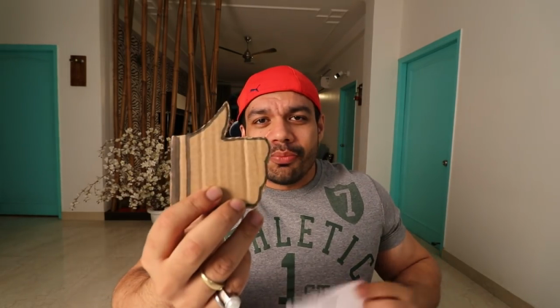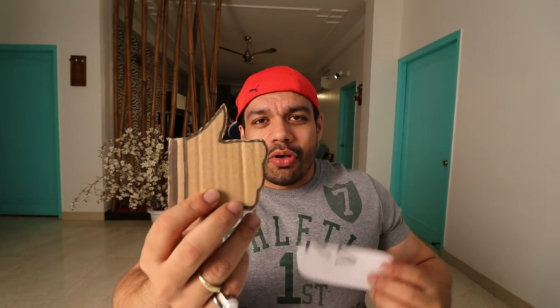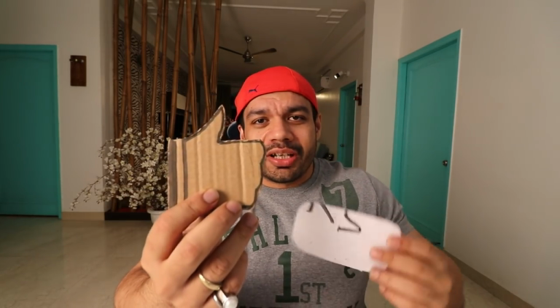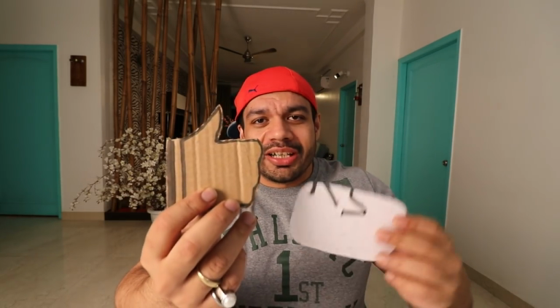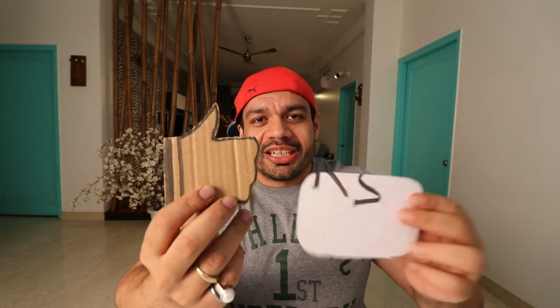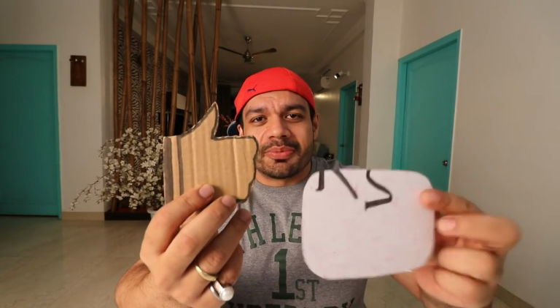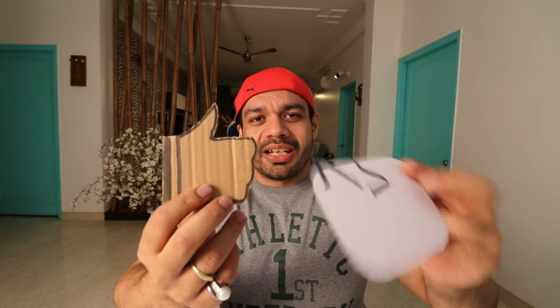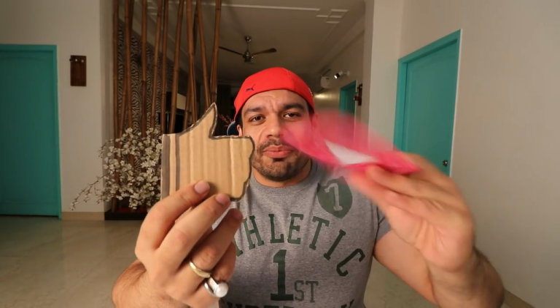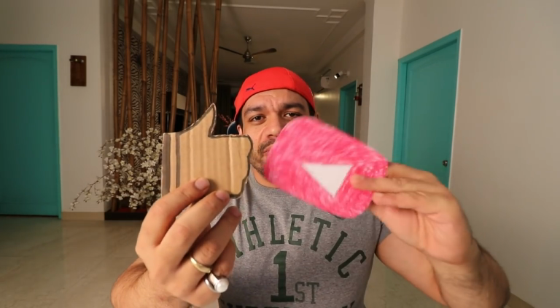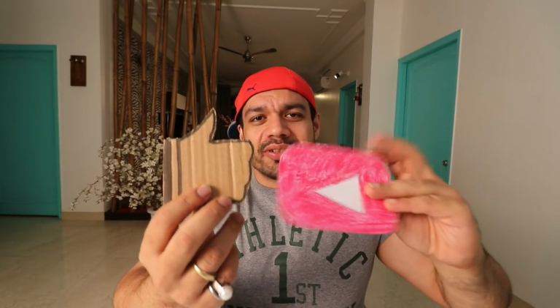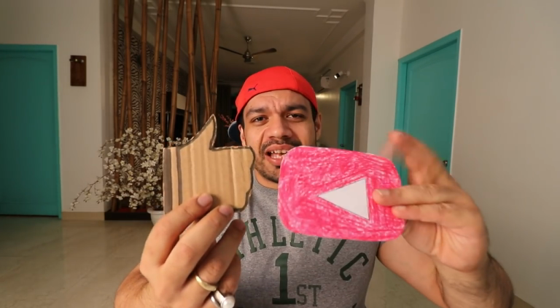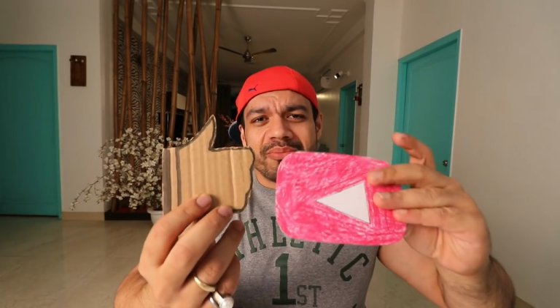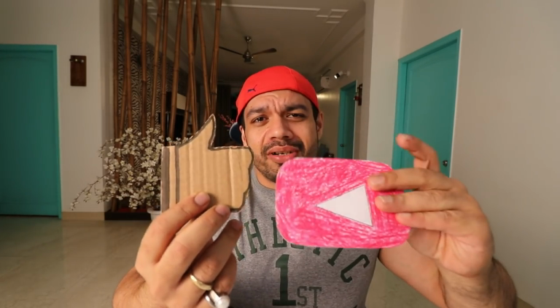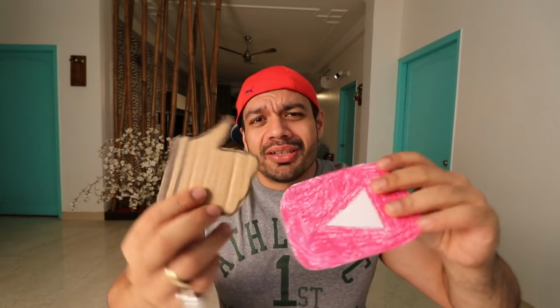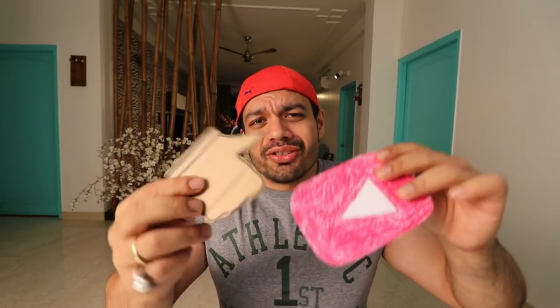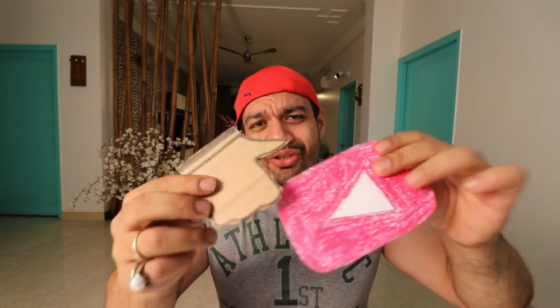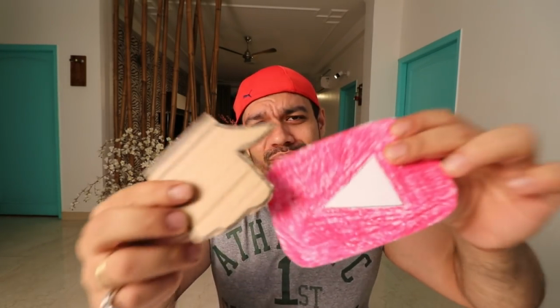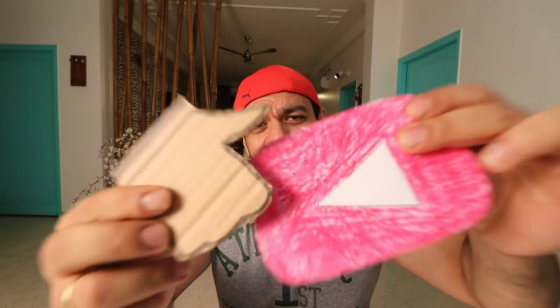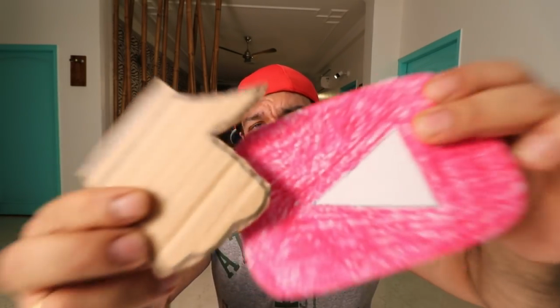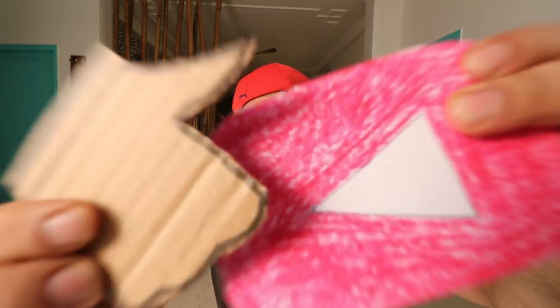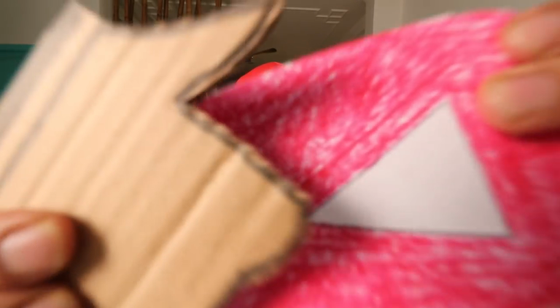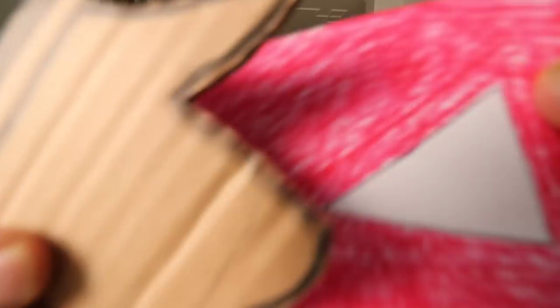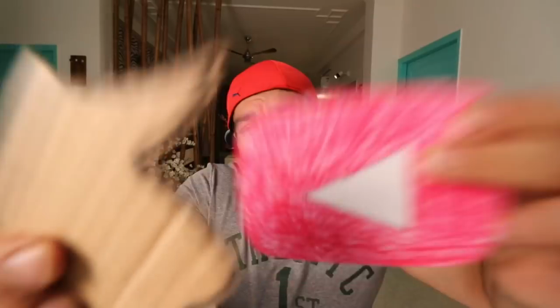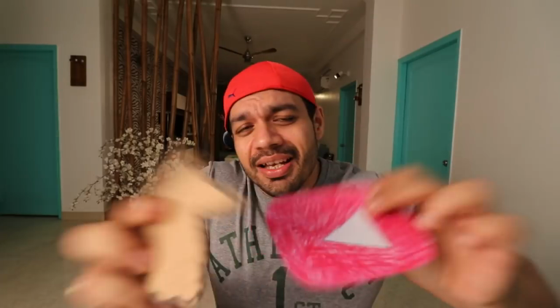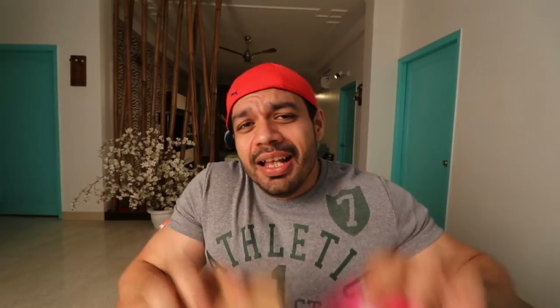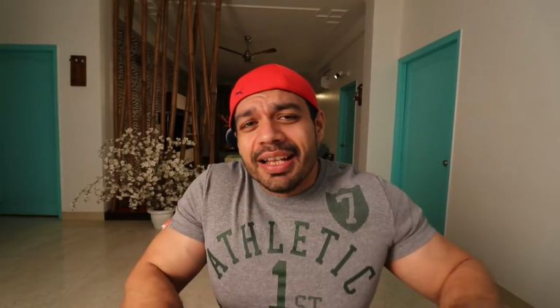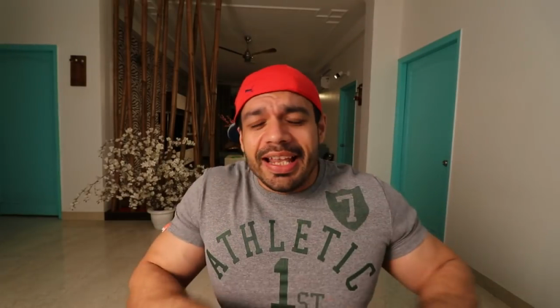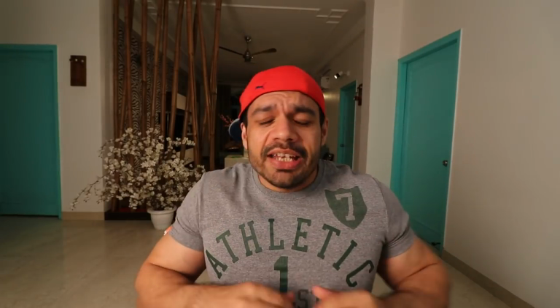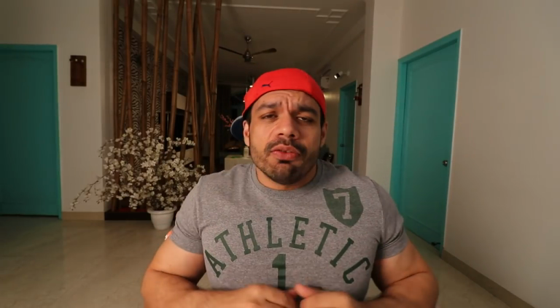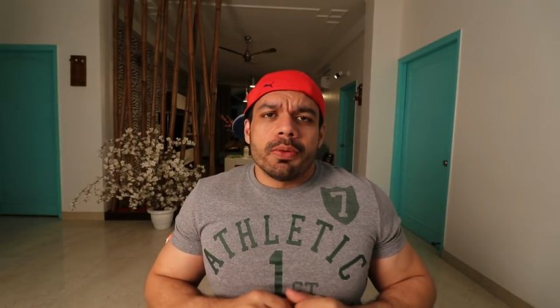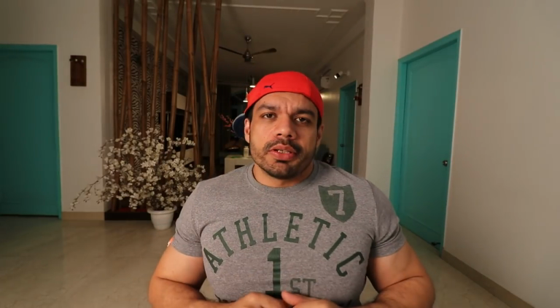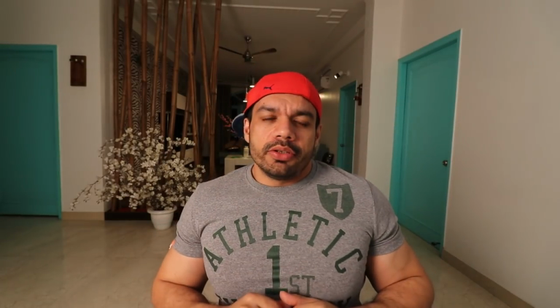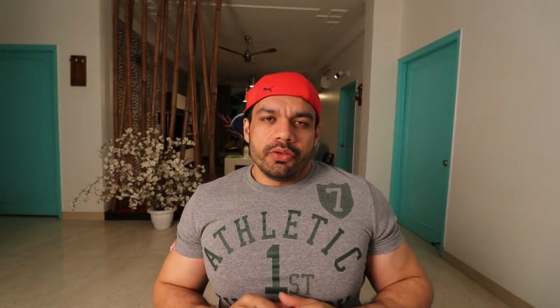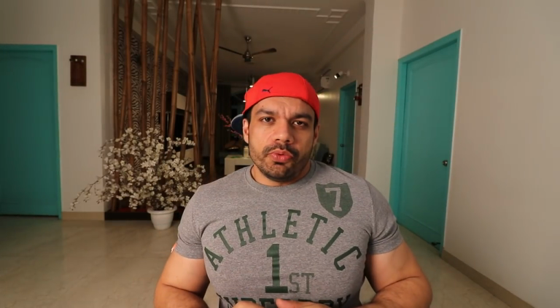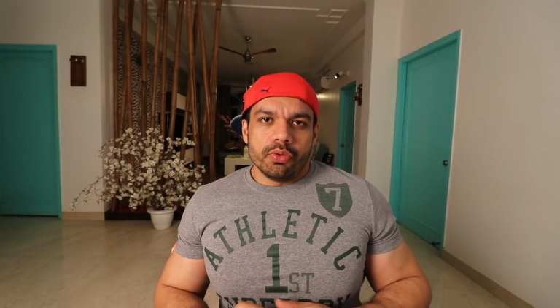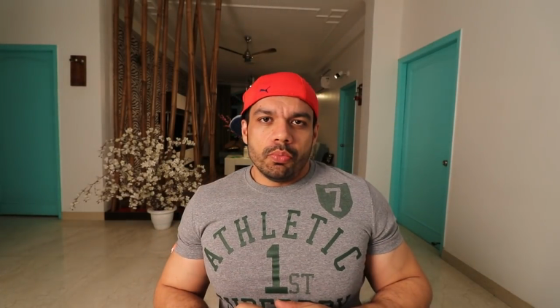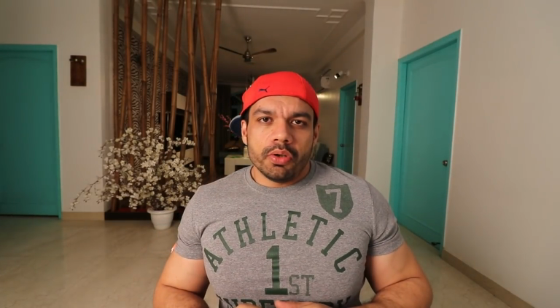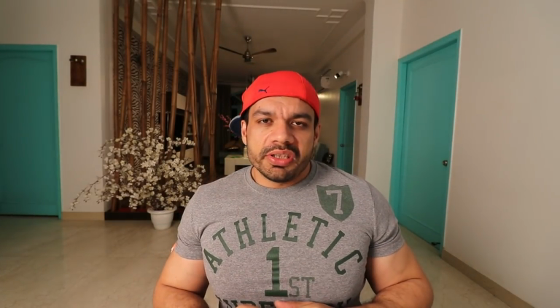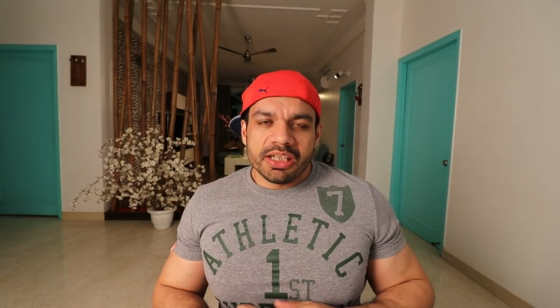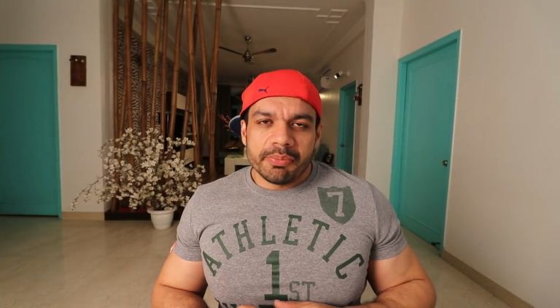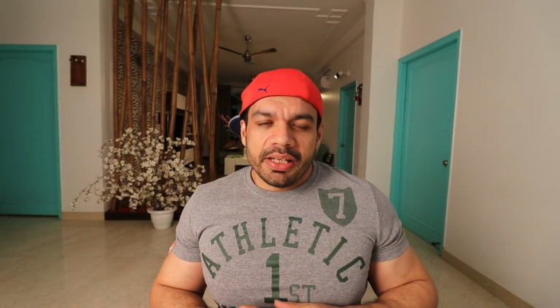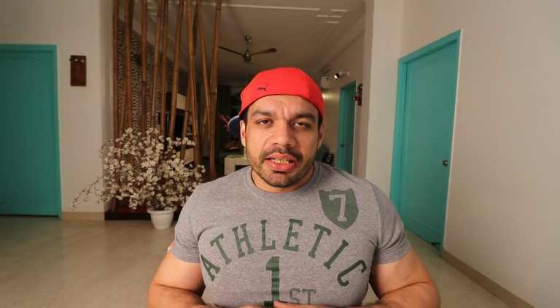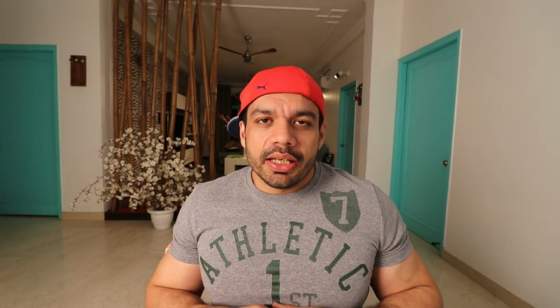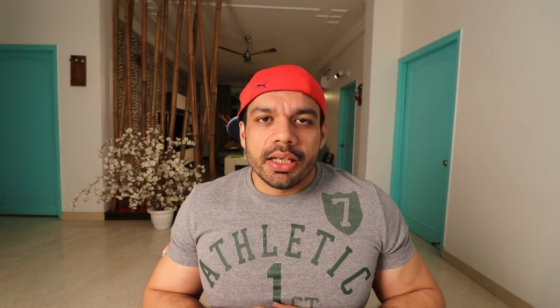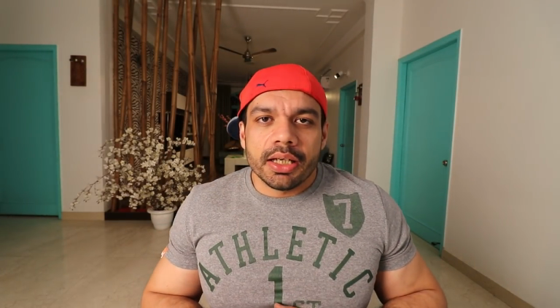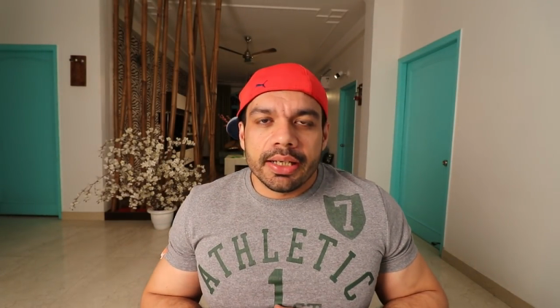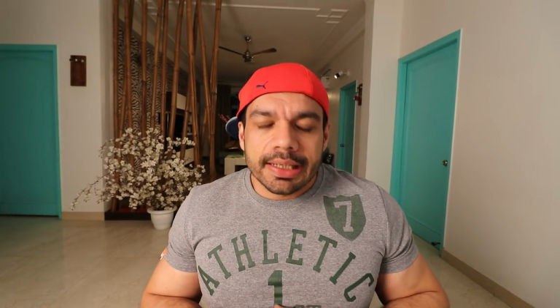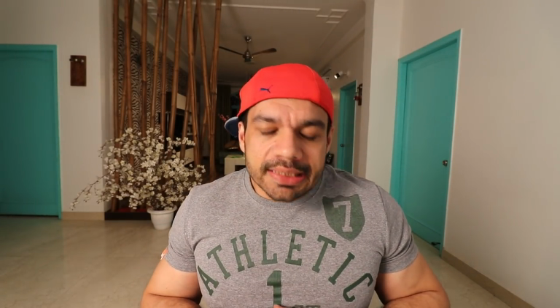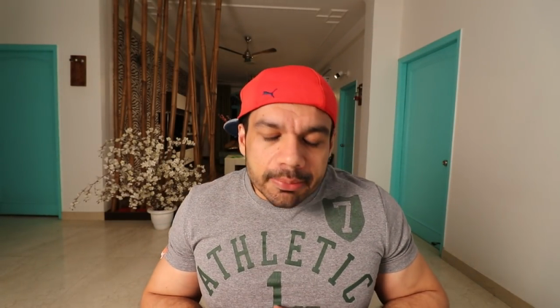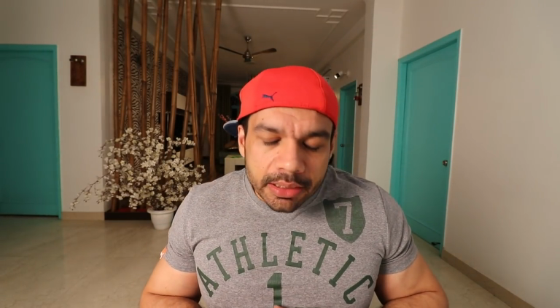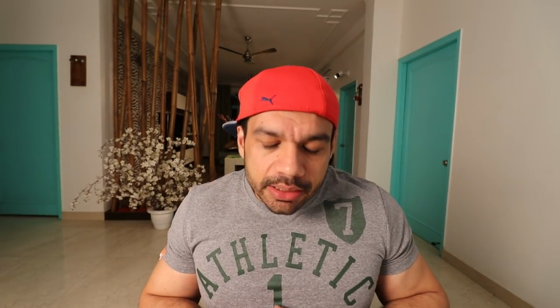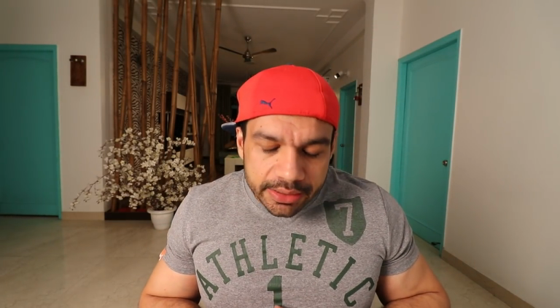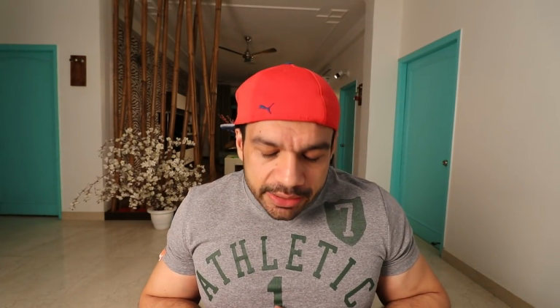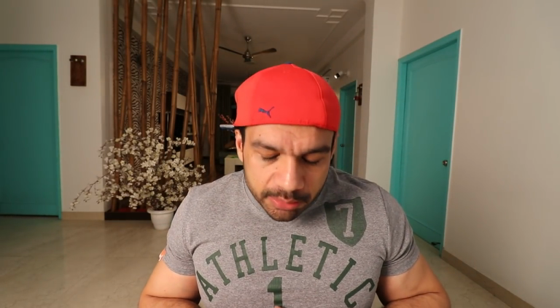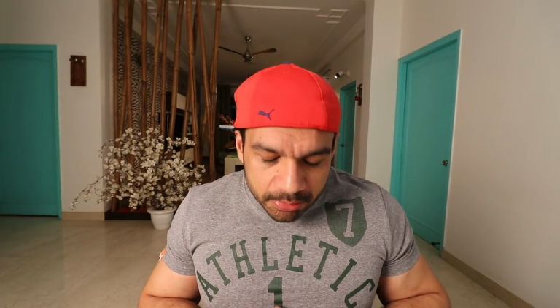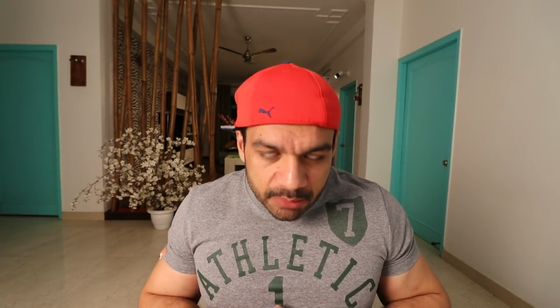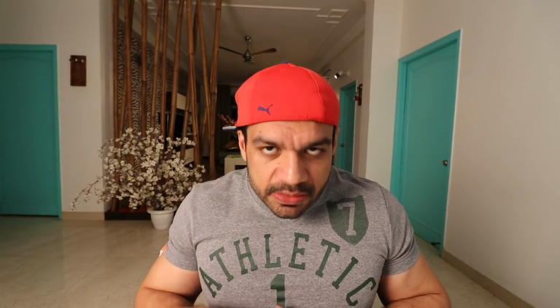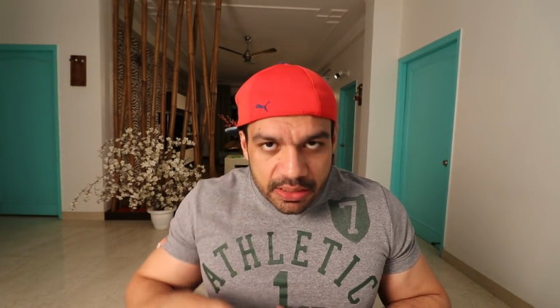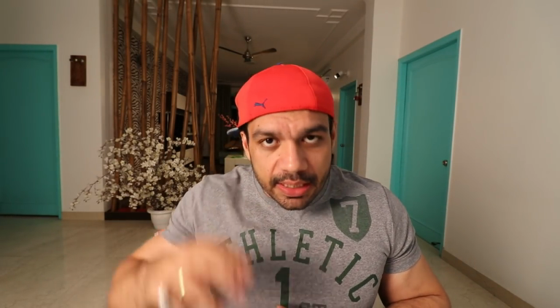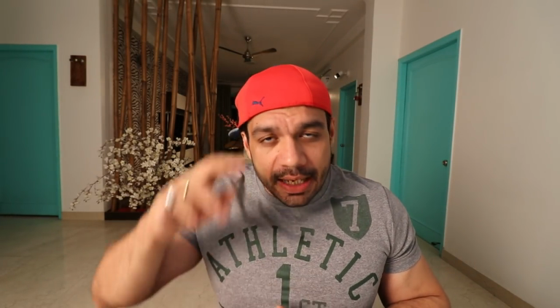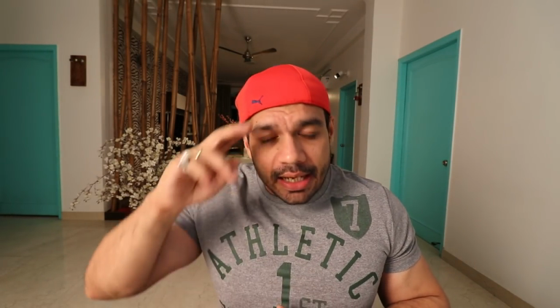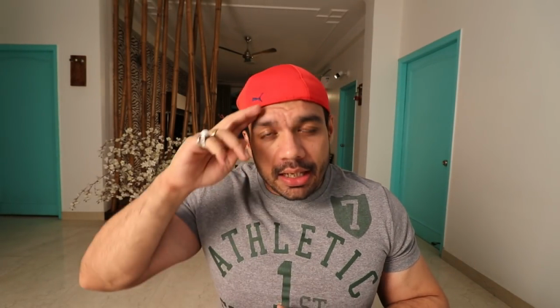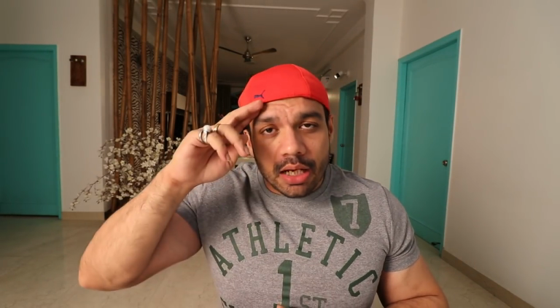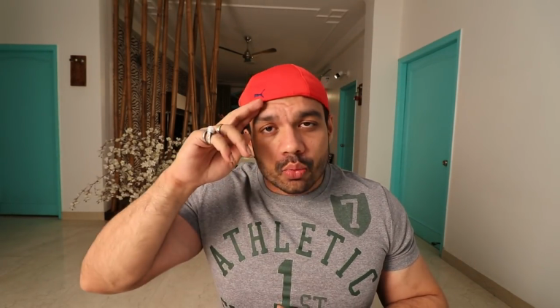Subscribe because I make such content for you guys. Thank you for watching this video. We will see you very soon. Until then, take care. Namaskar and out.